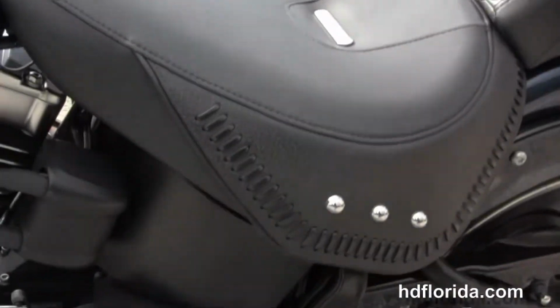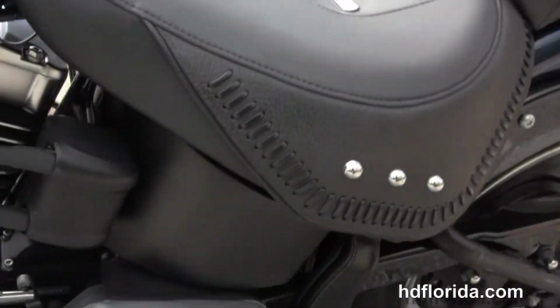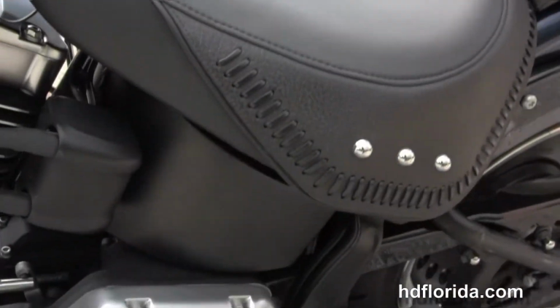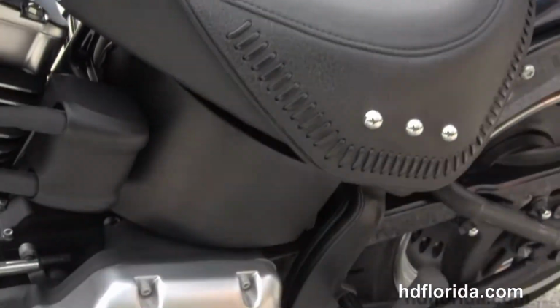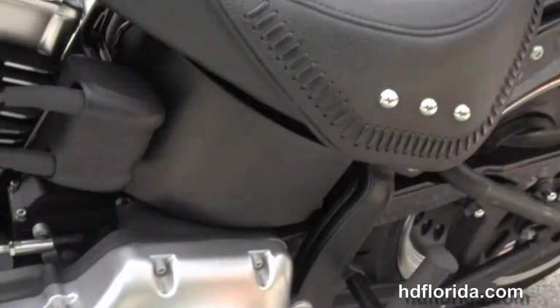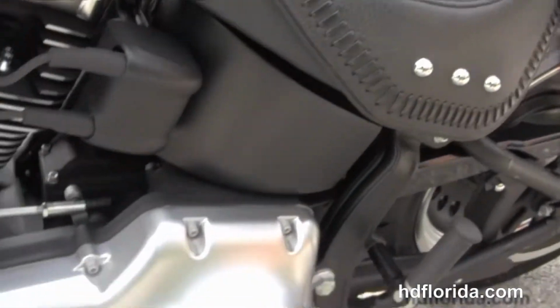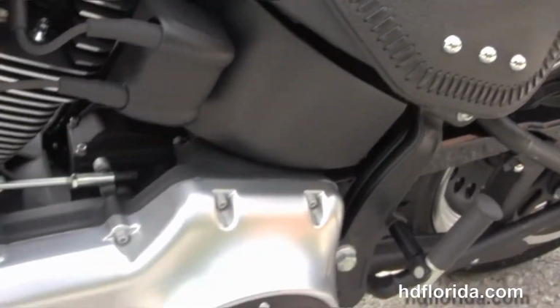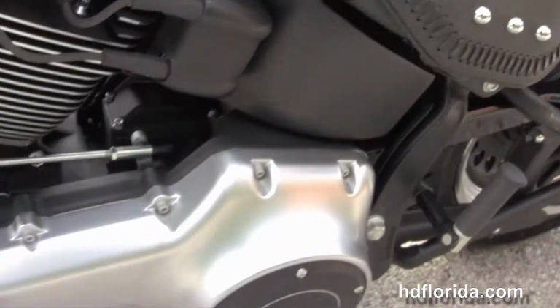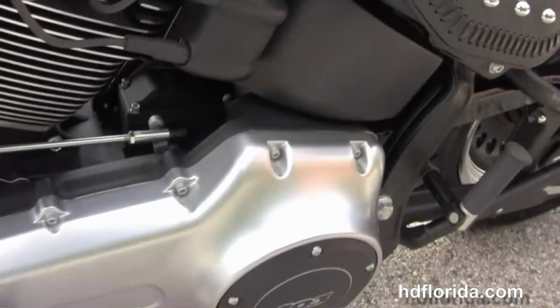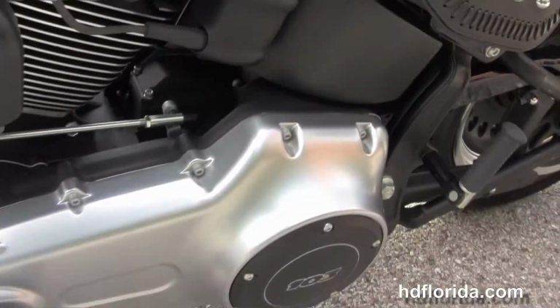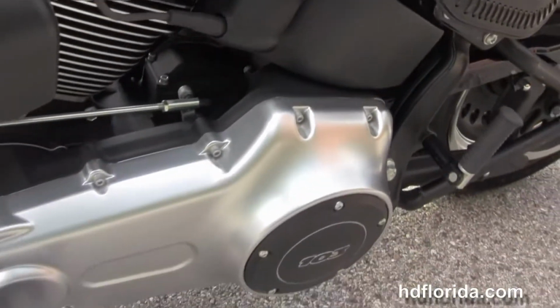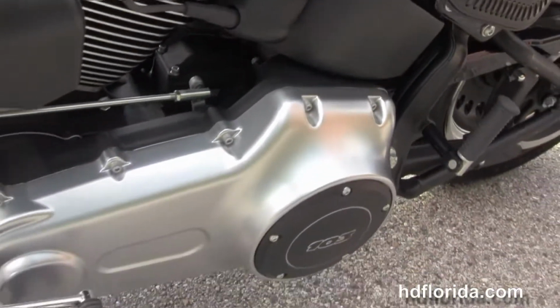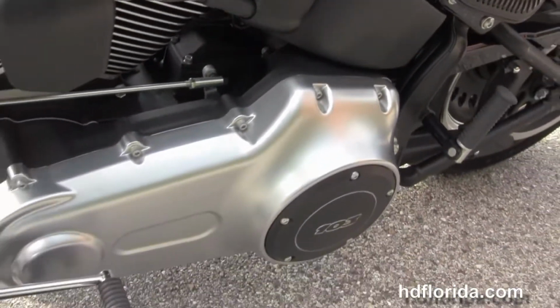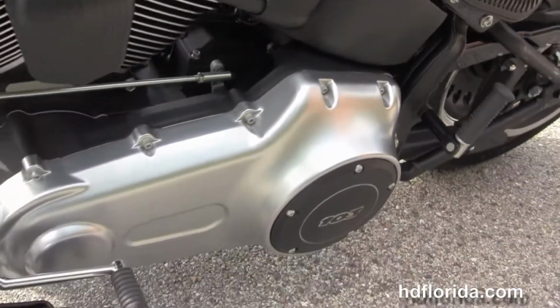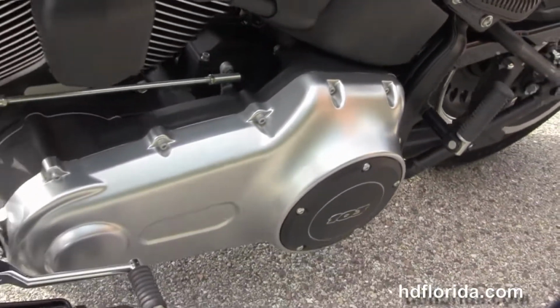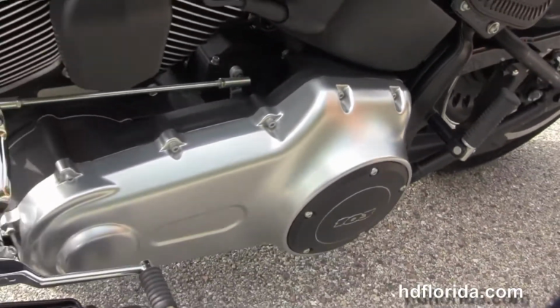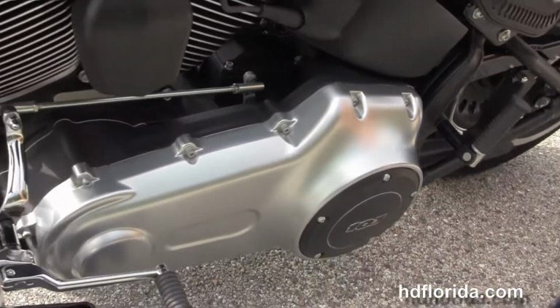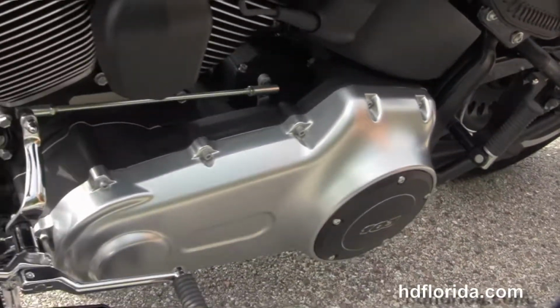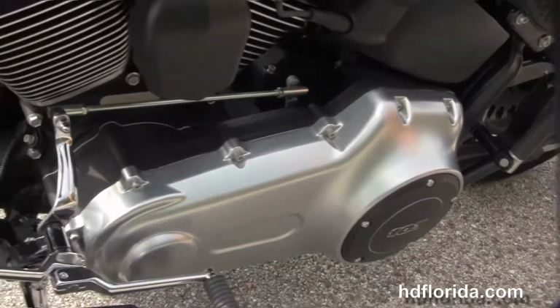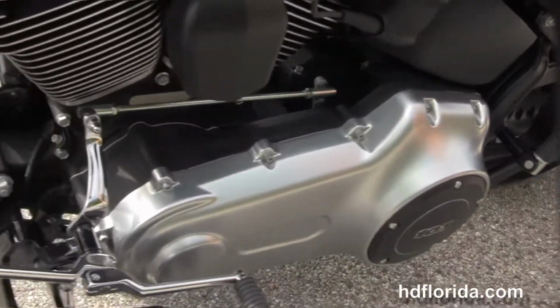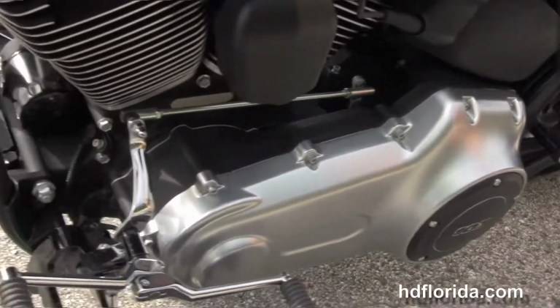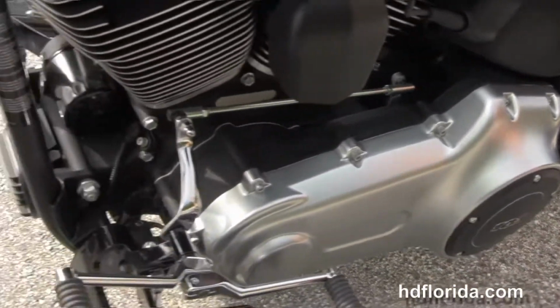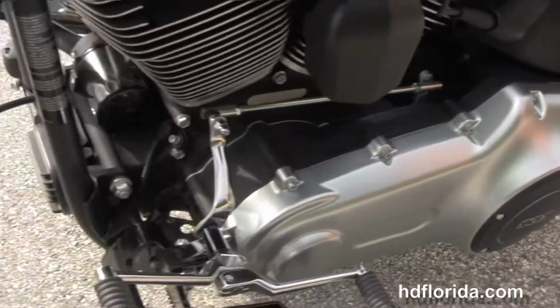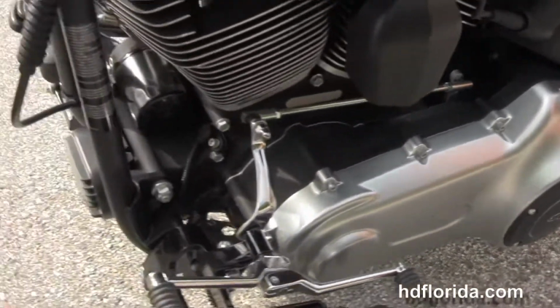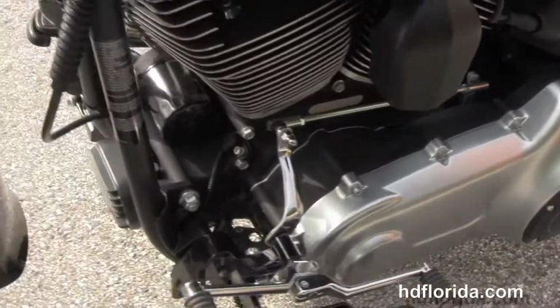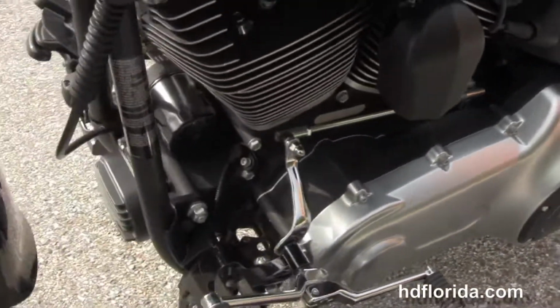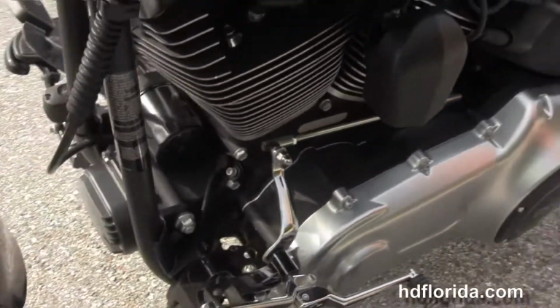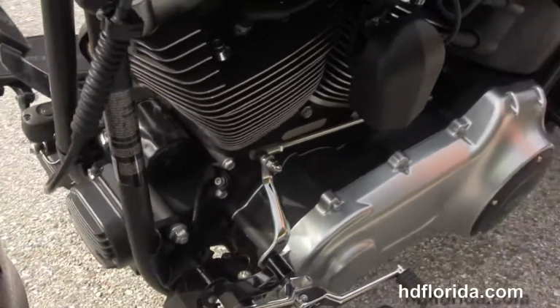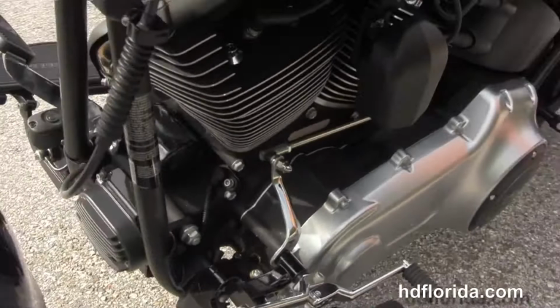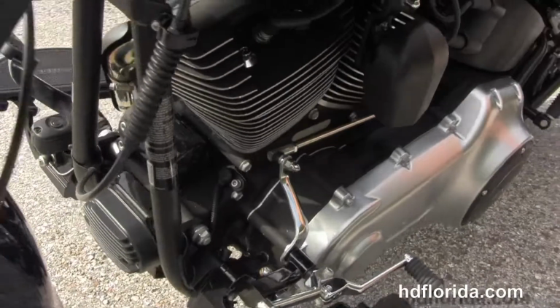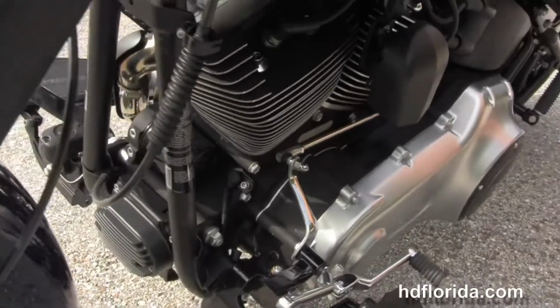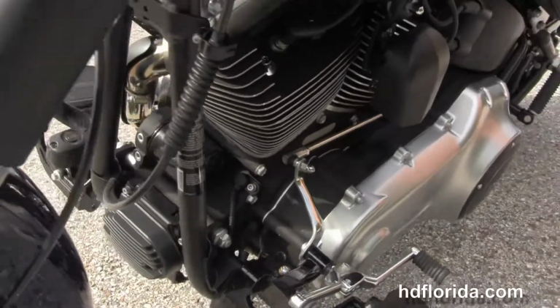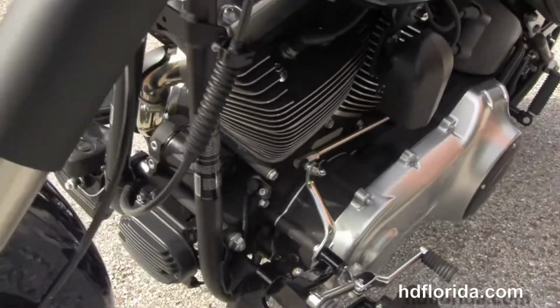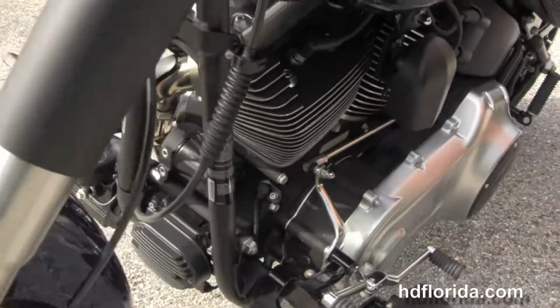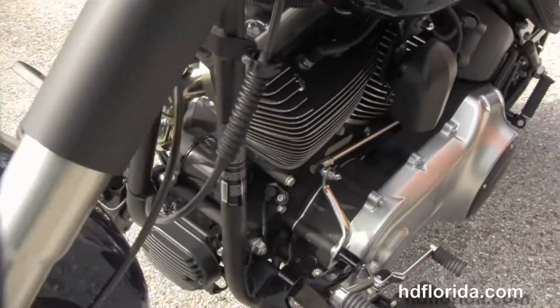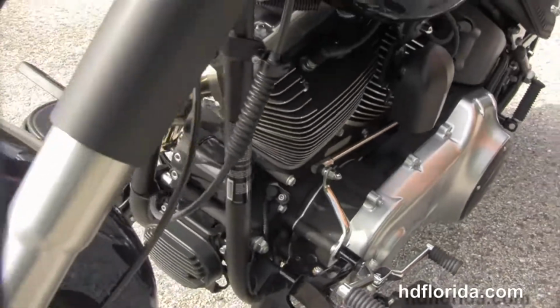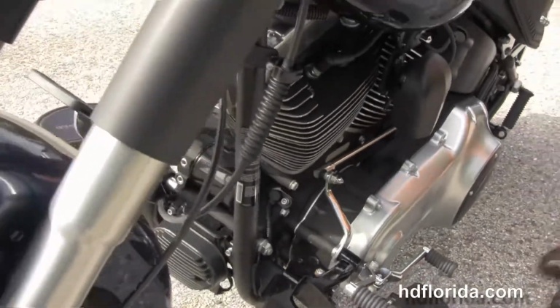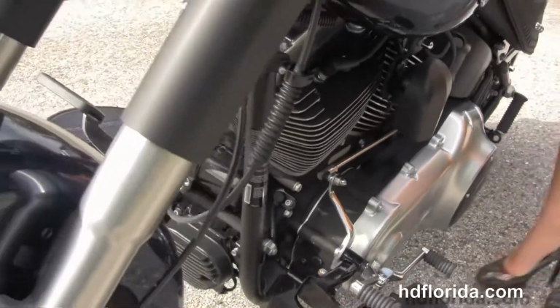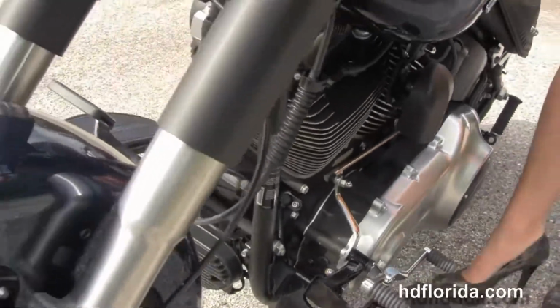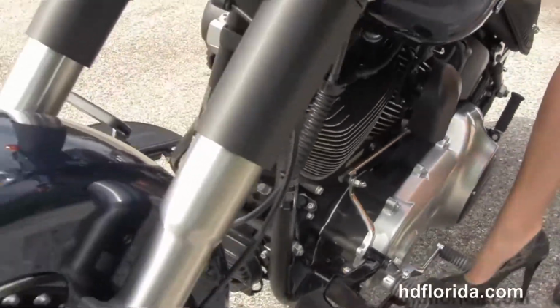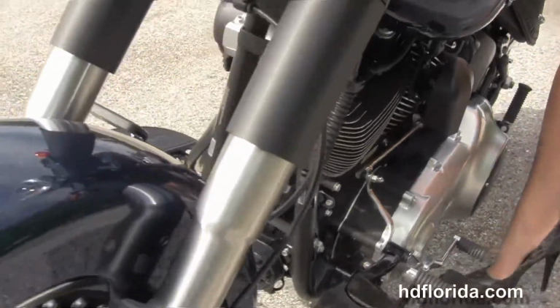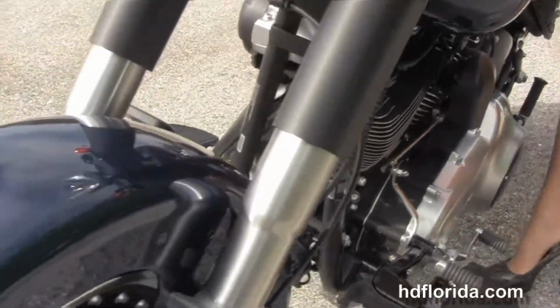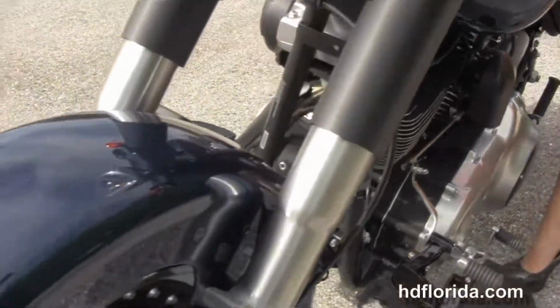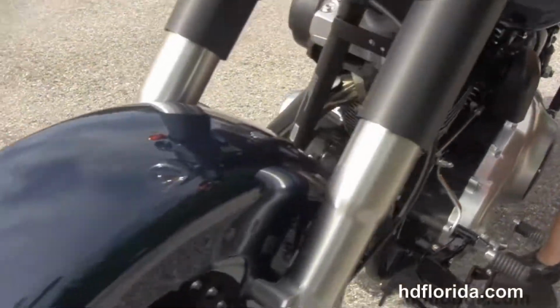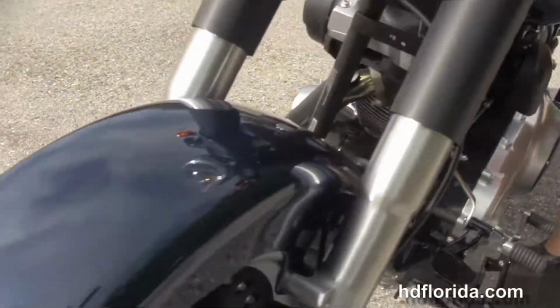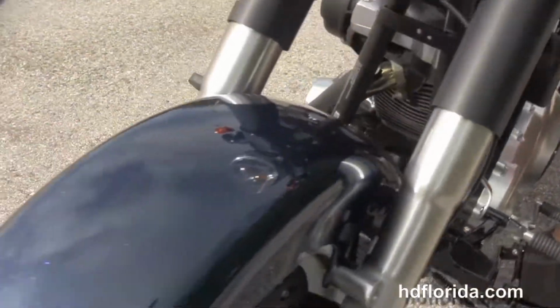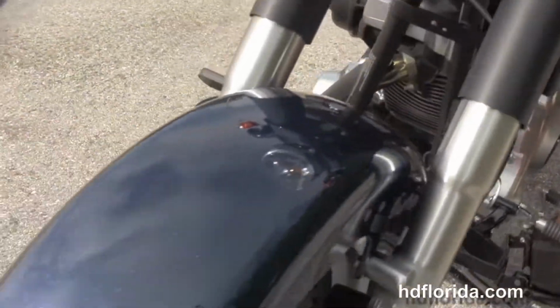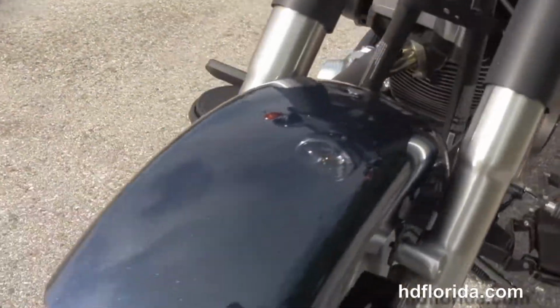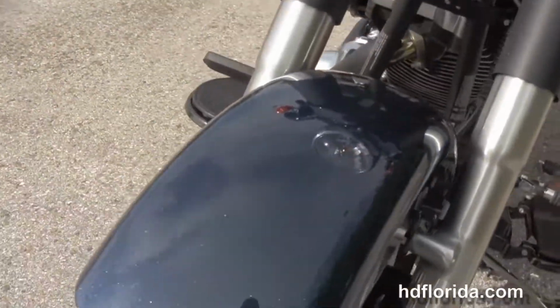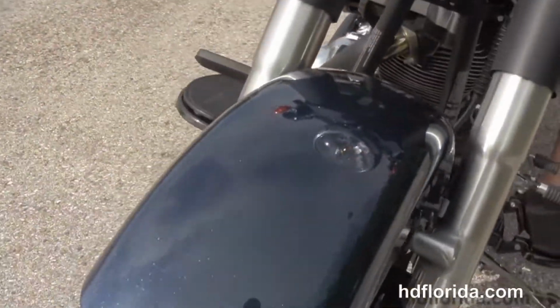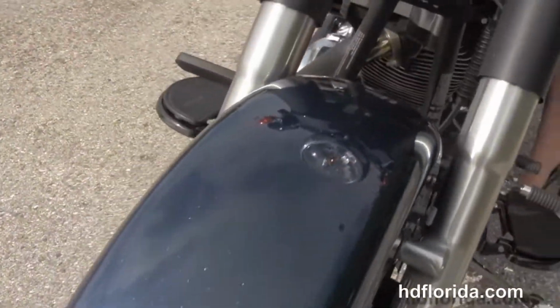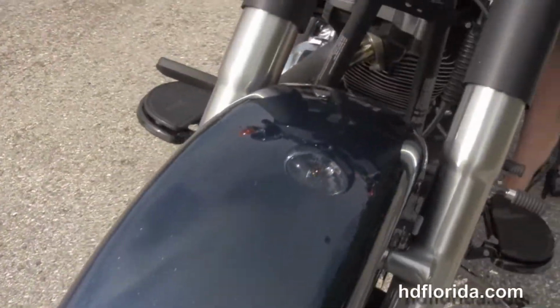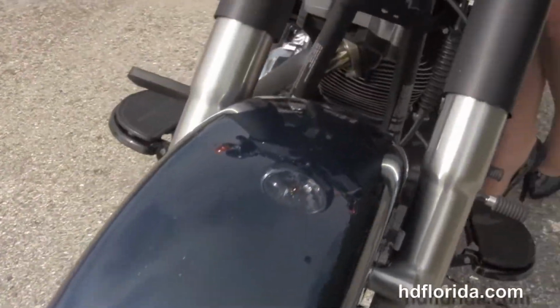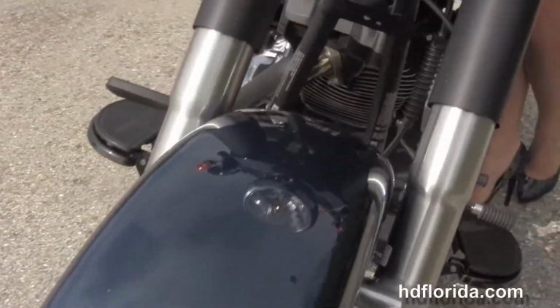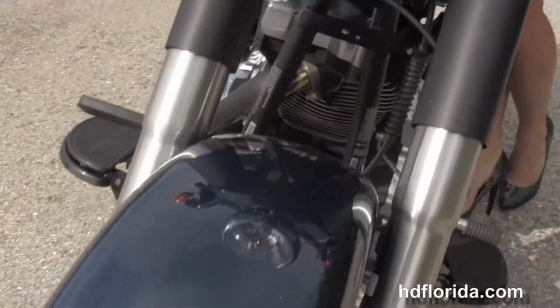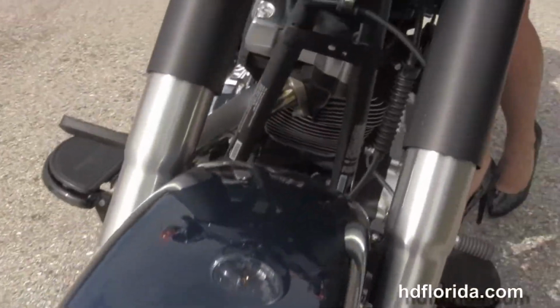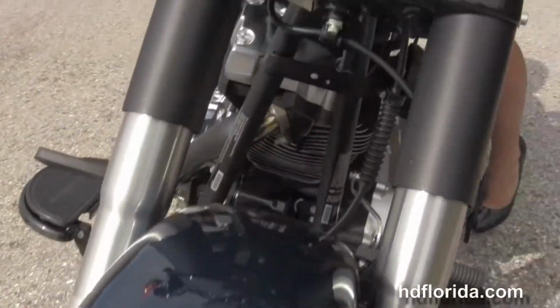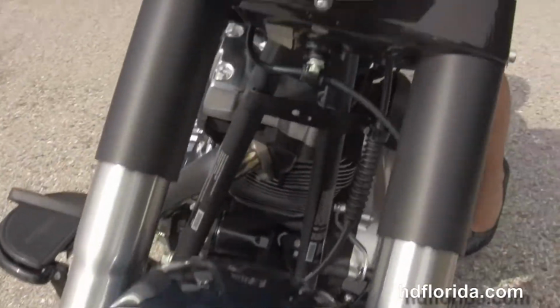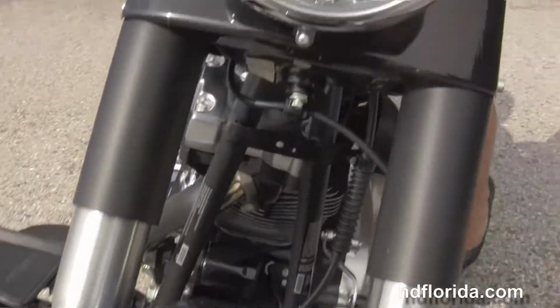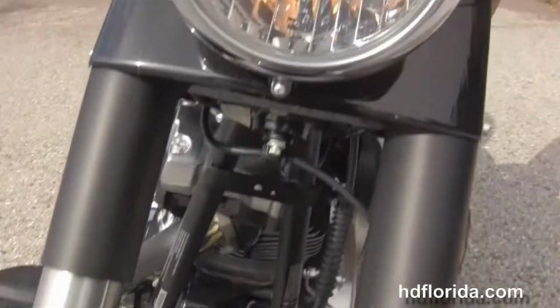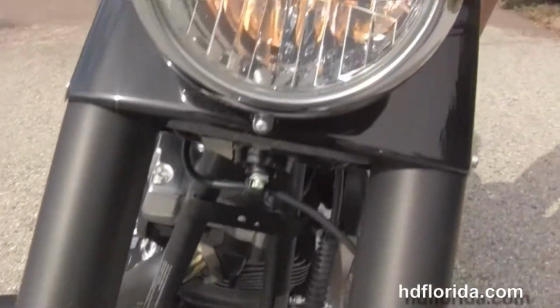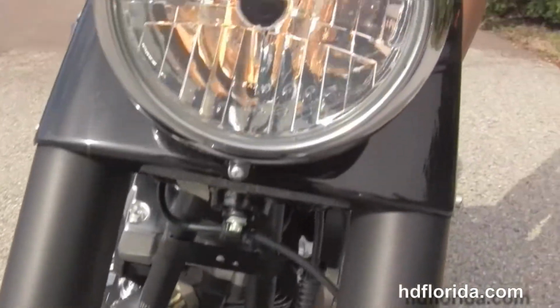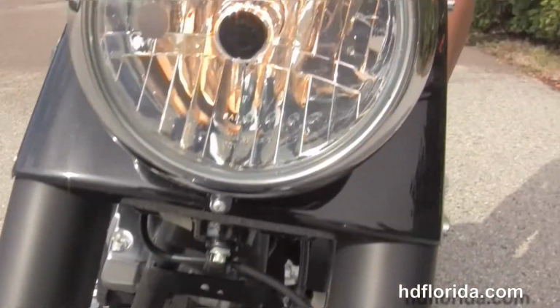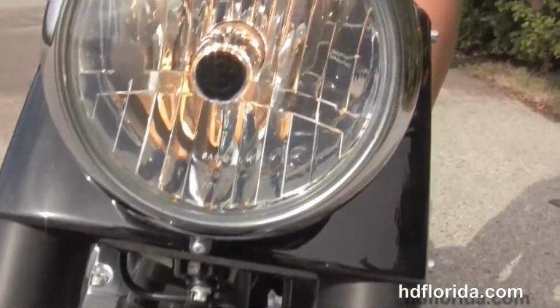This bike is in big blue pearl, only has 1203 miles on it, in stock and ready for immediate delivery, and Bree is going to fire it up for us.